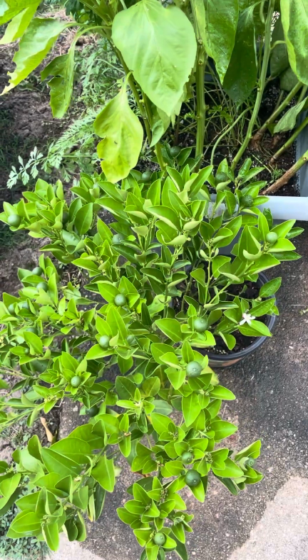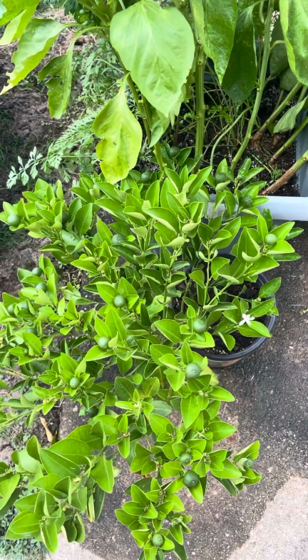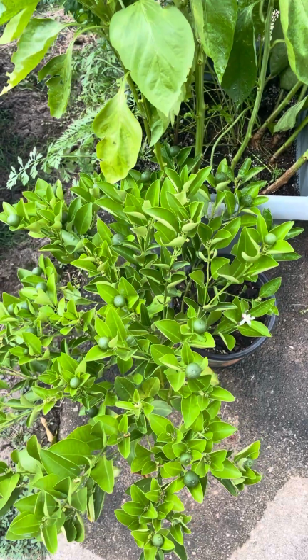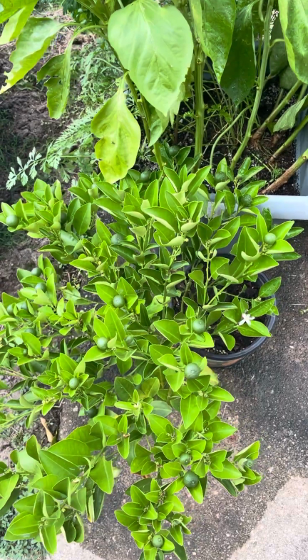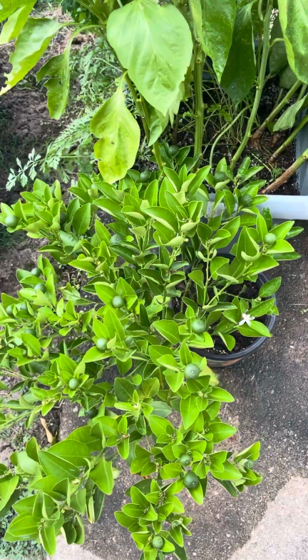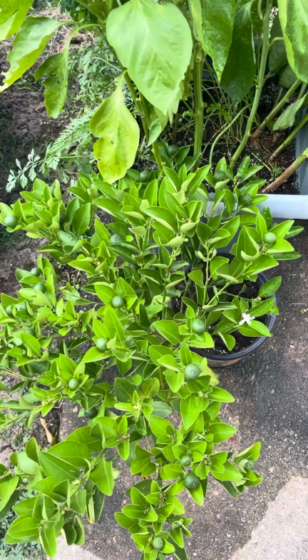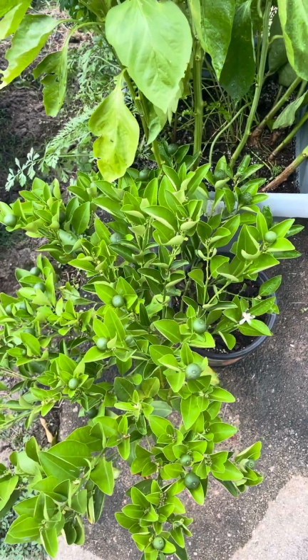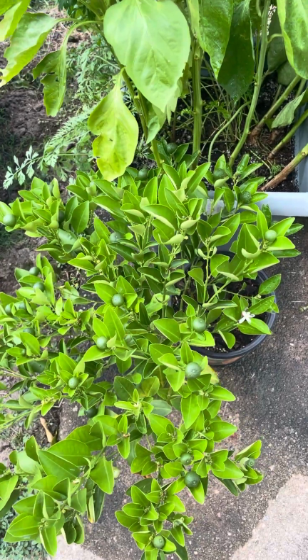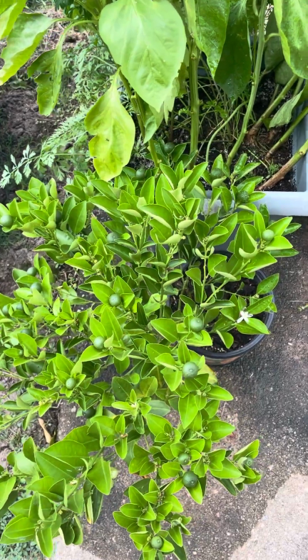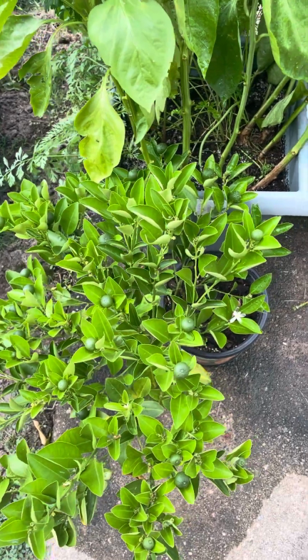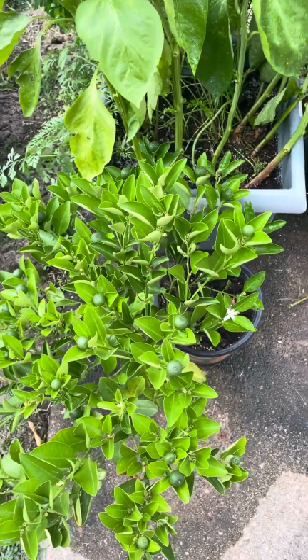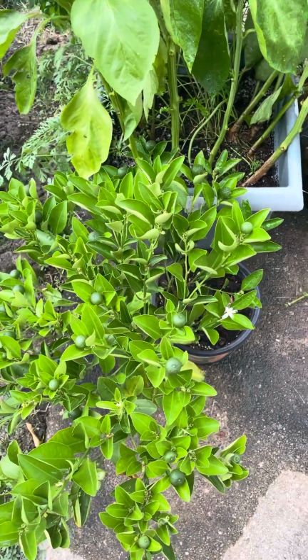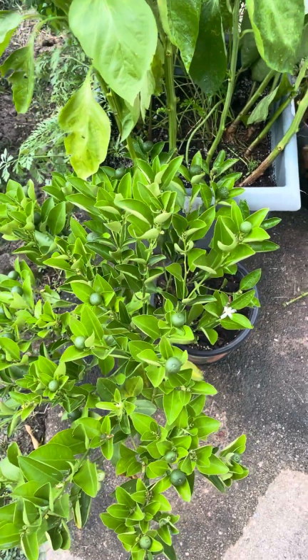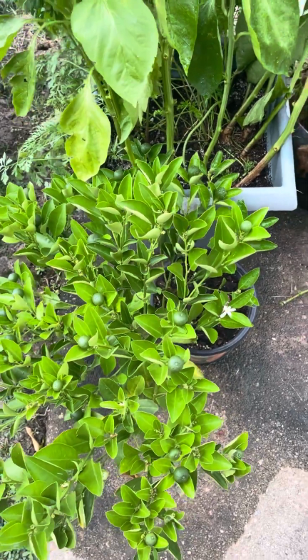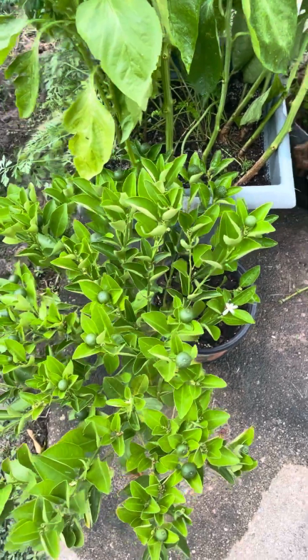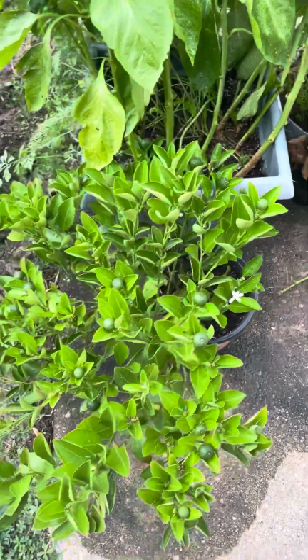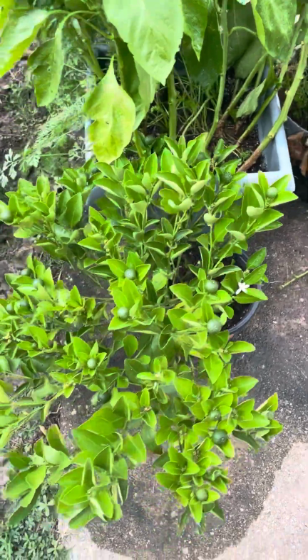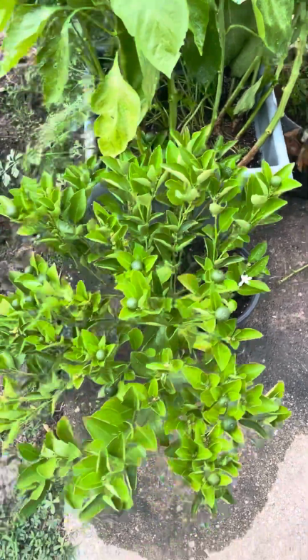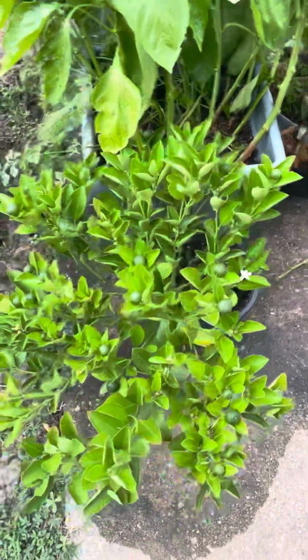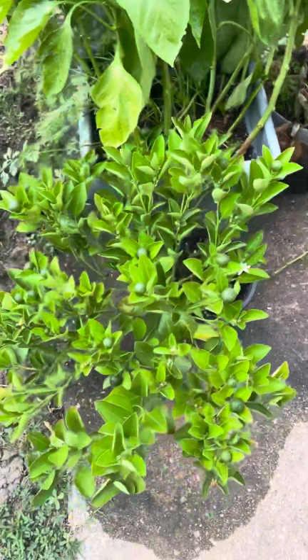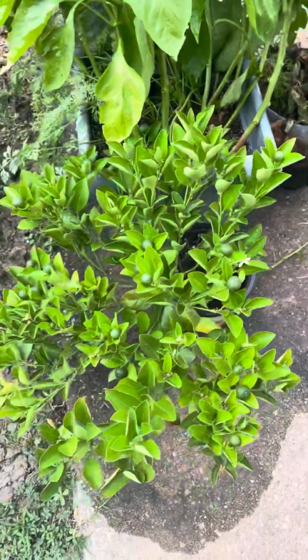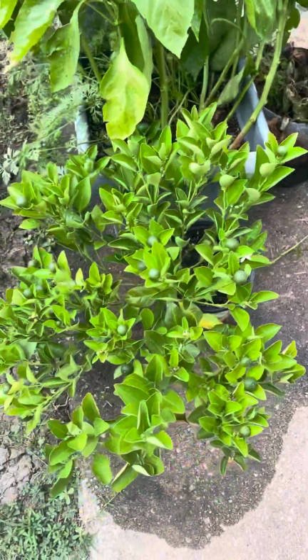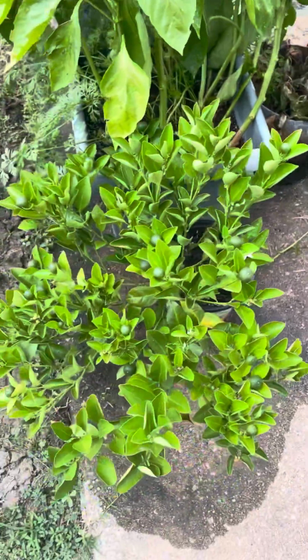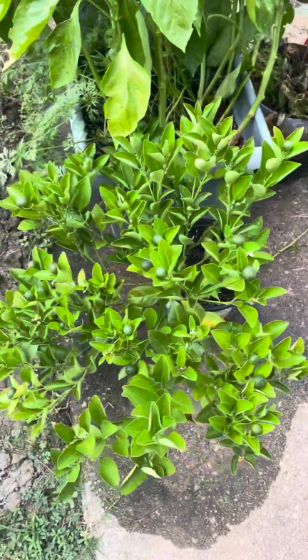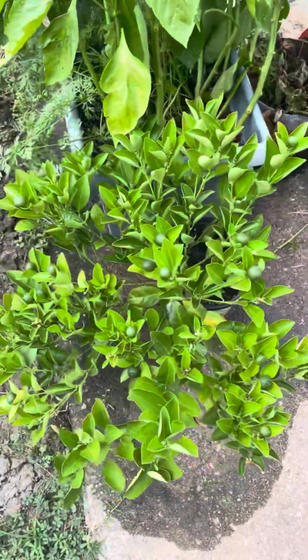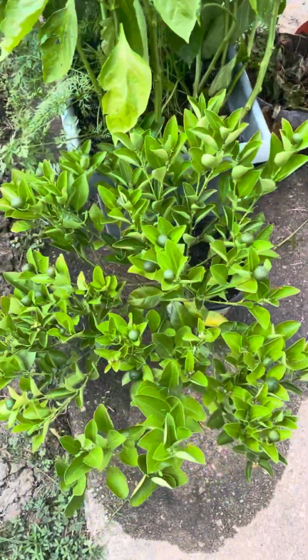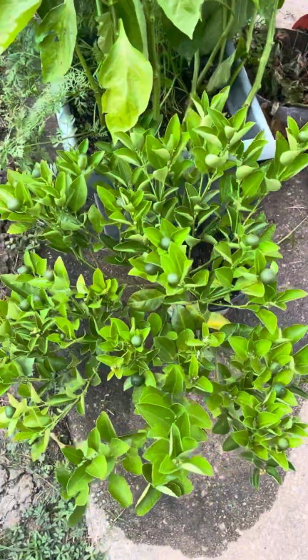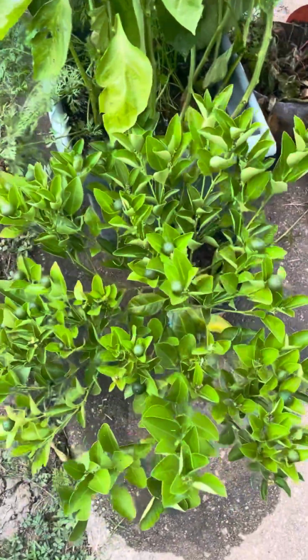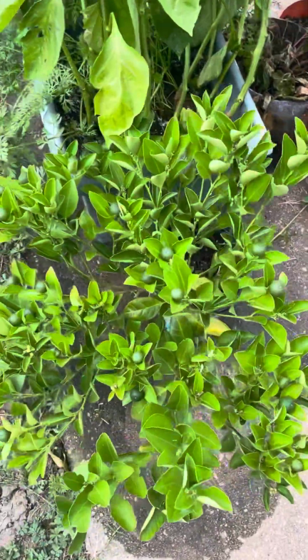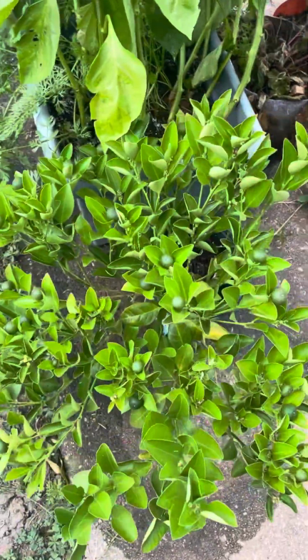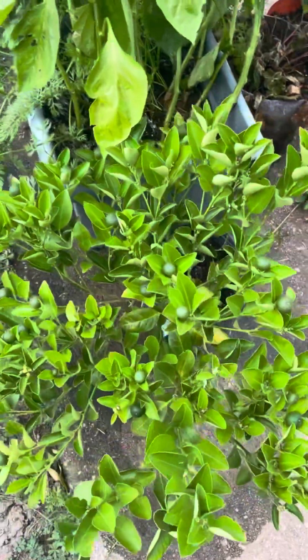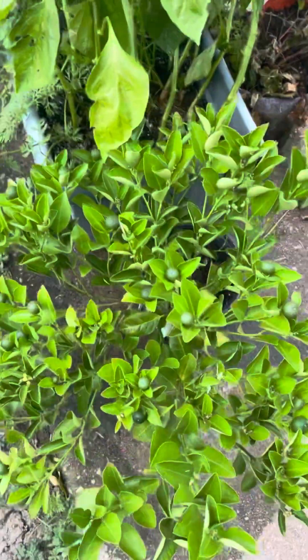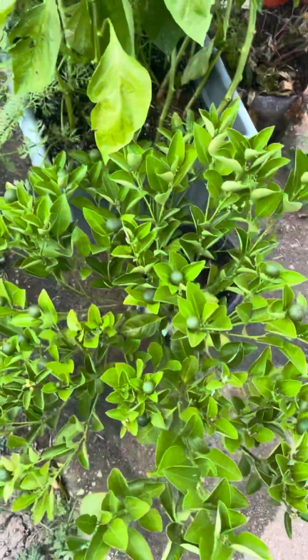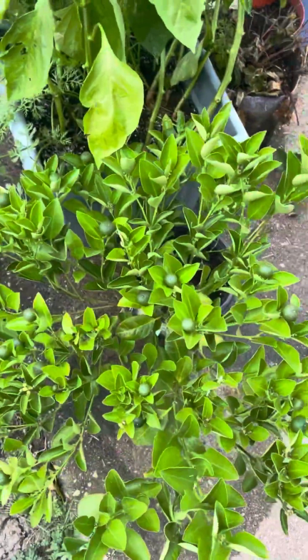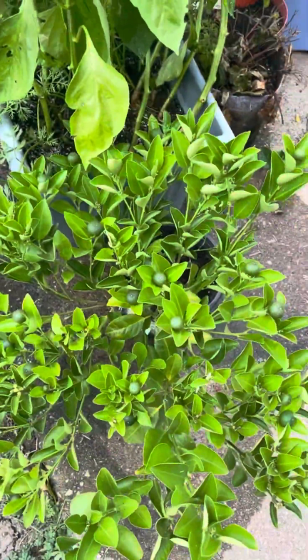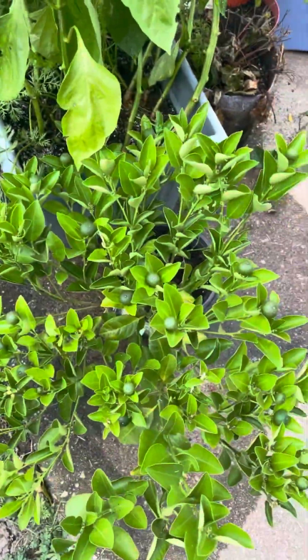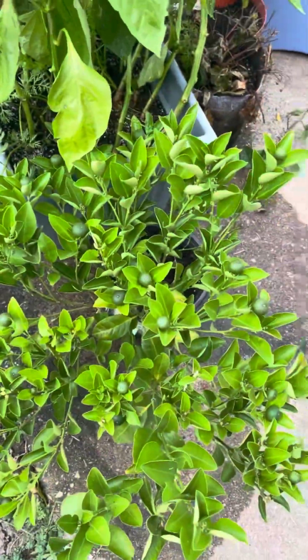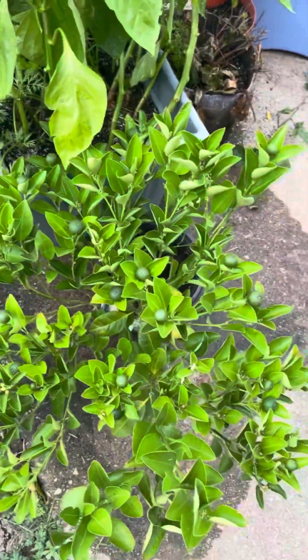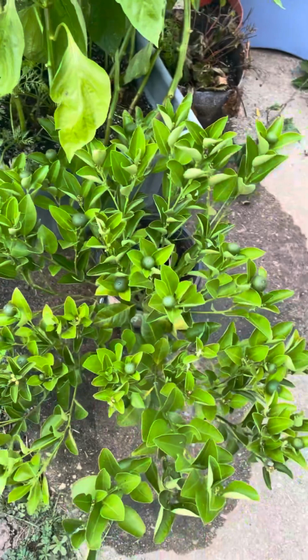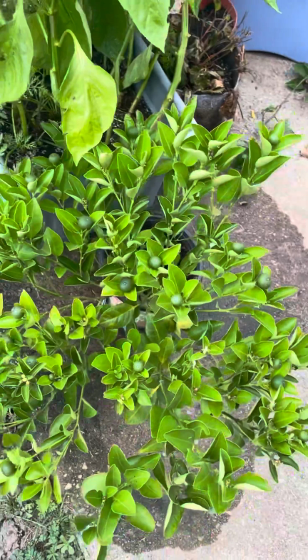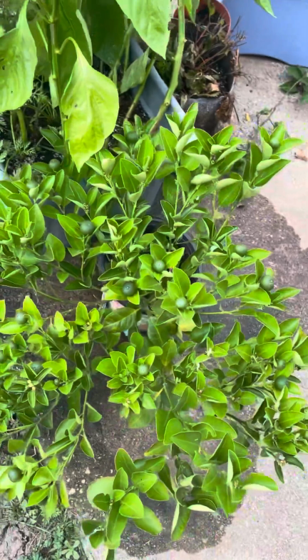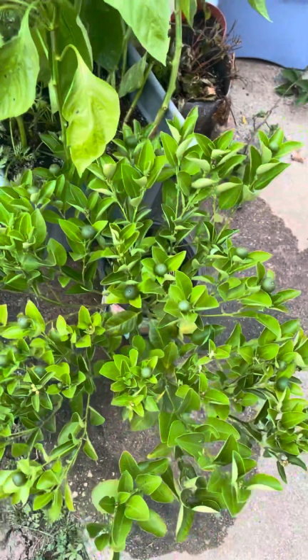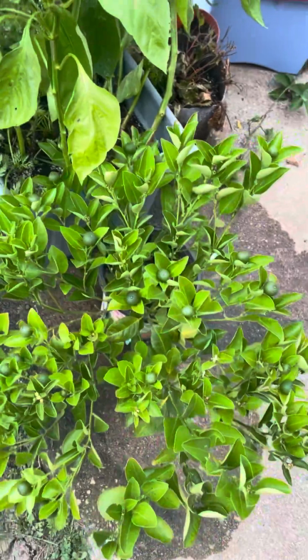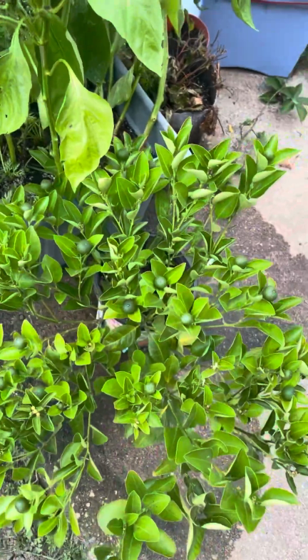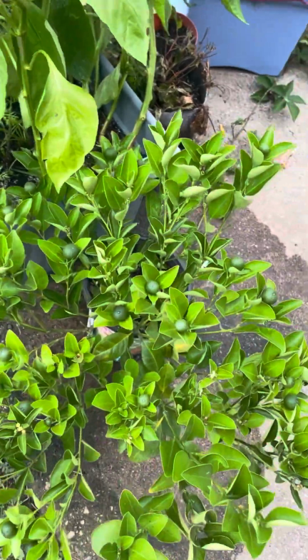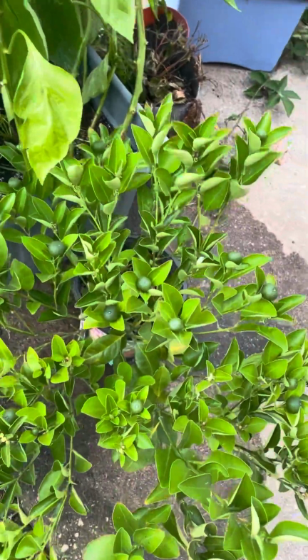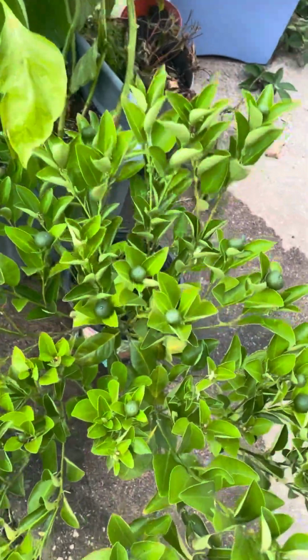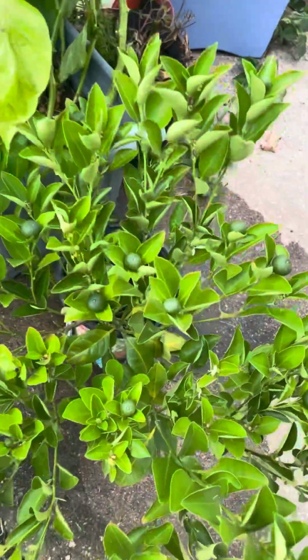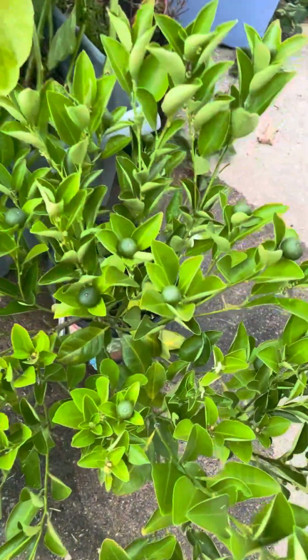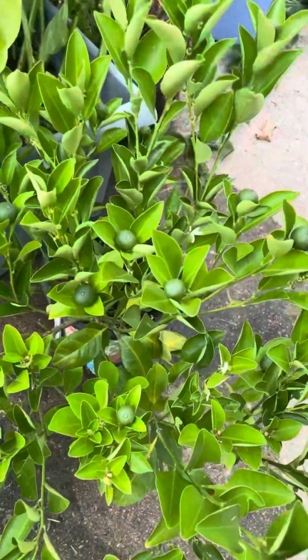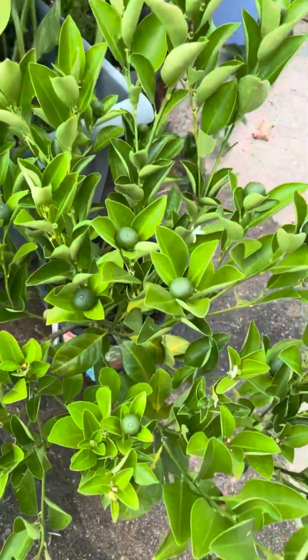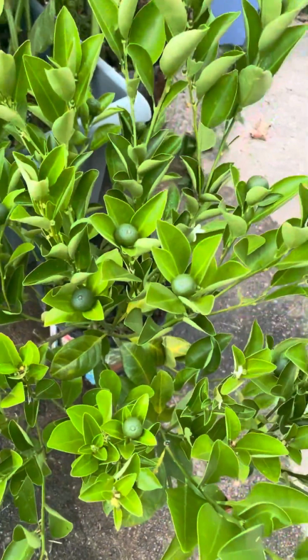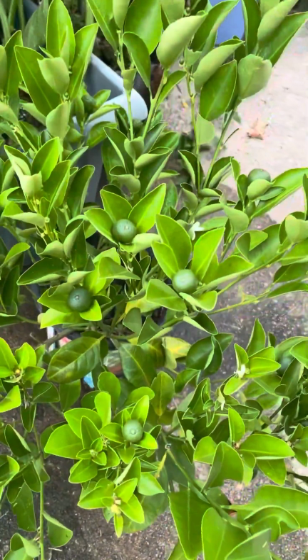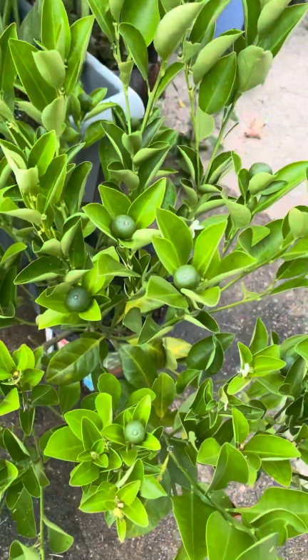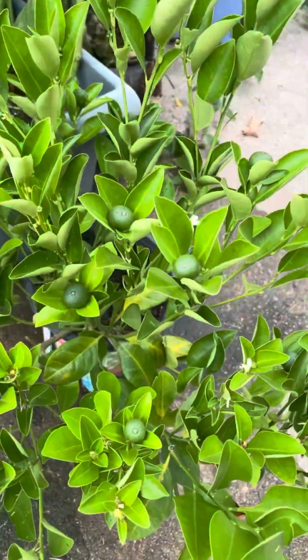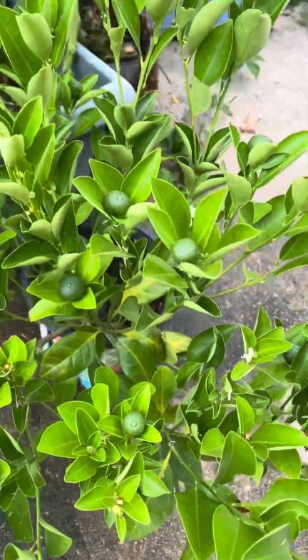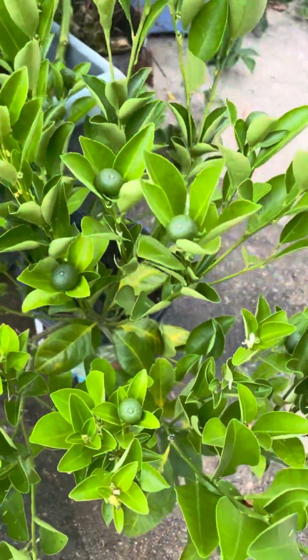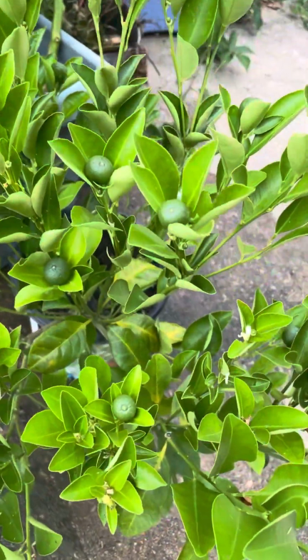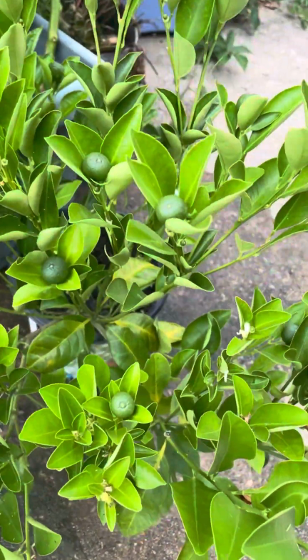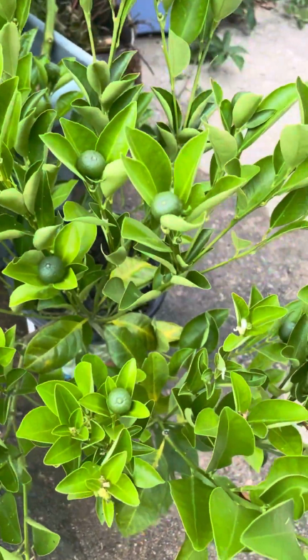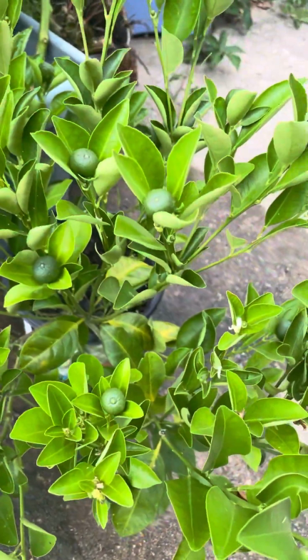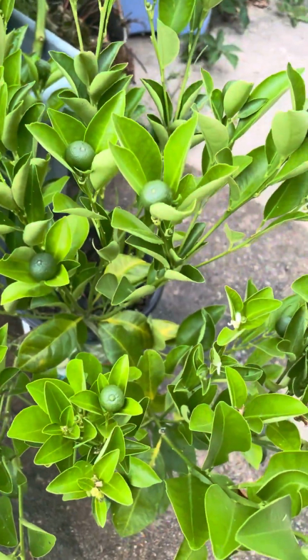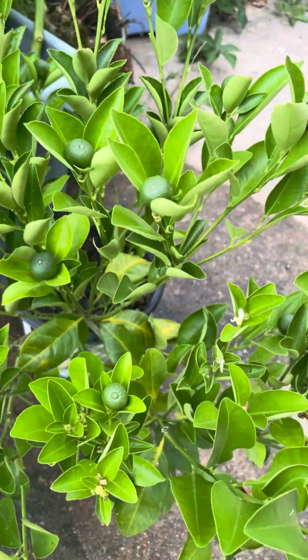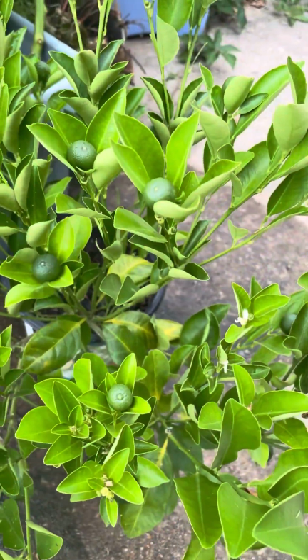Good morning YouTube. I am Shawnee2003 and I just want to show you guys my little garden.